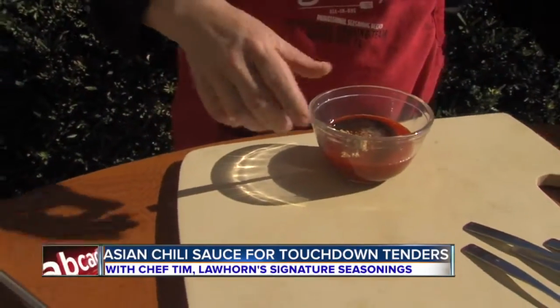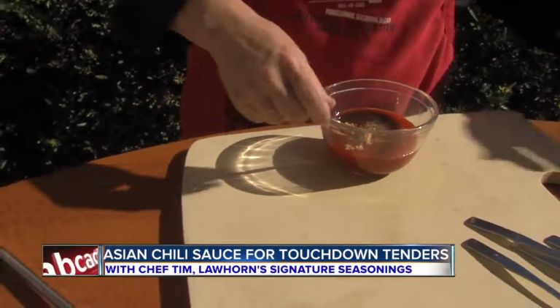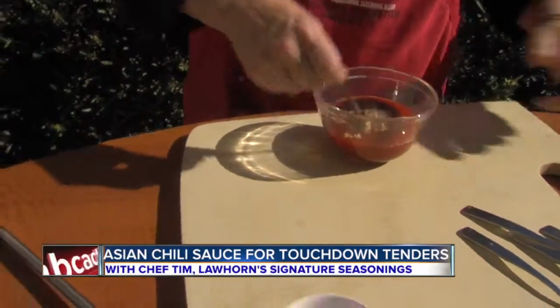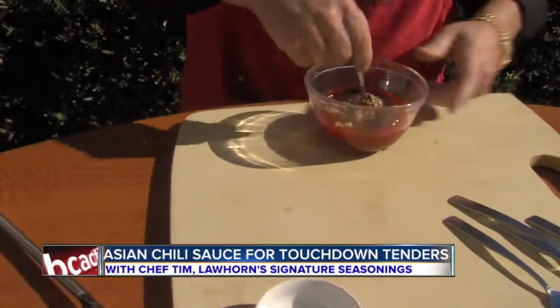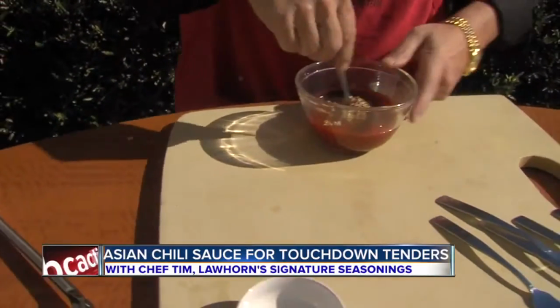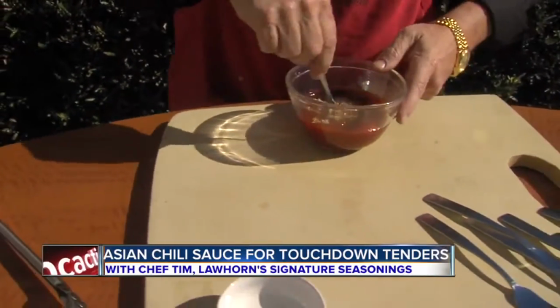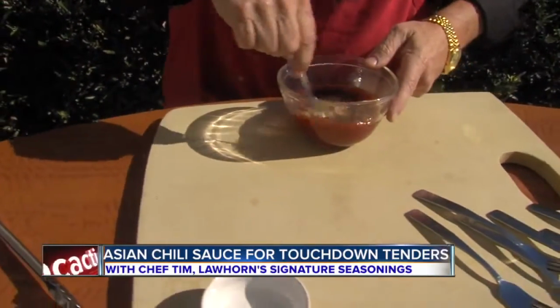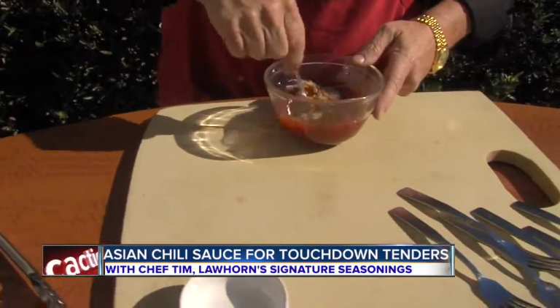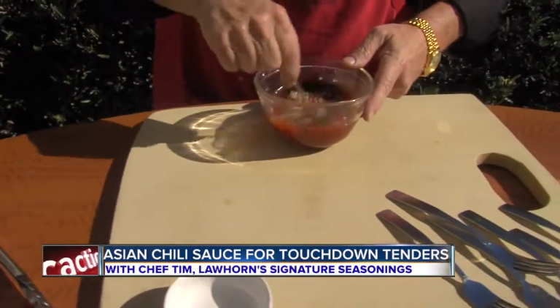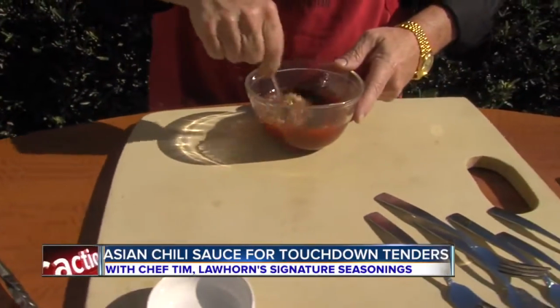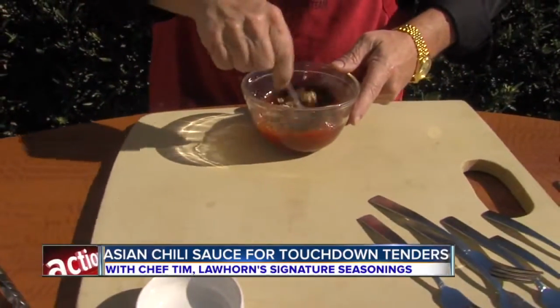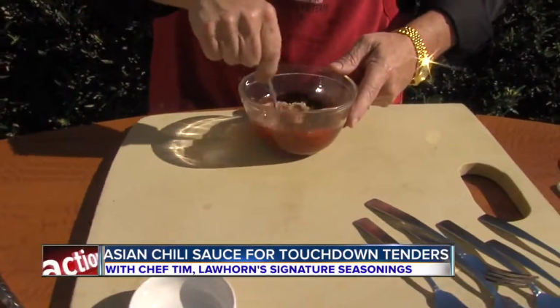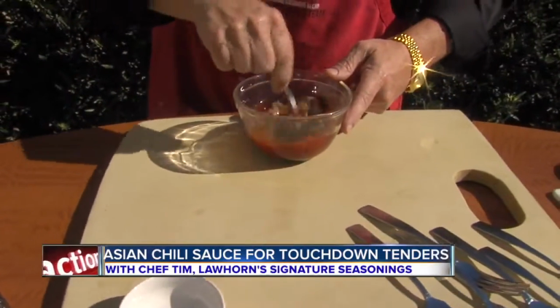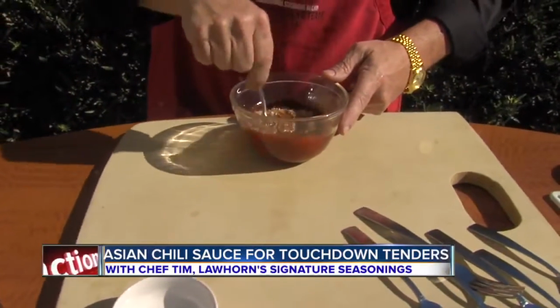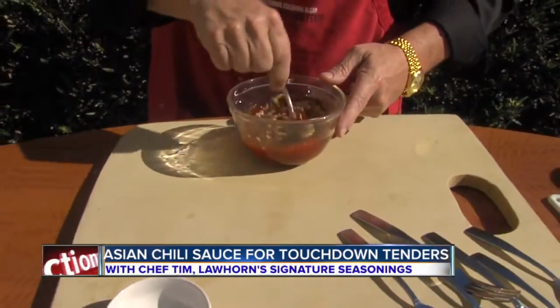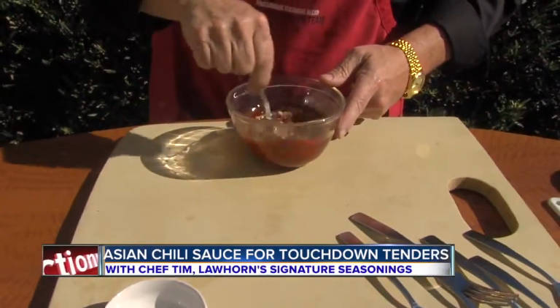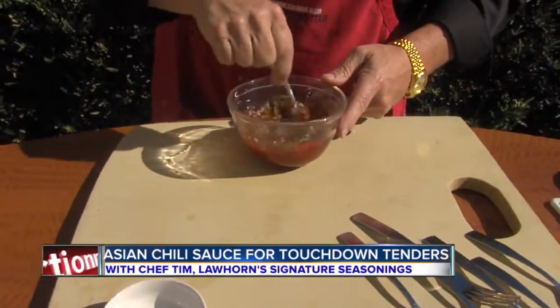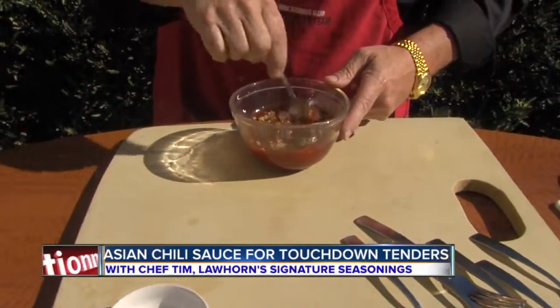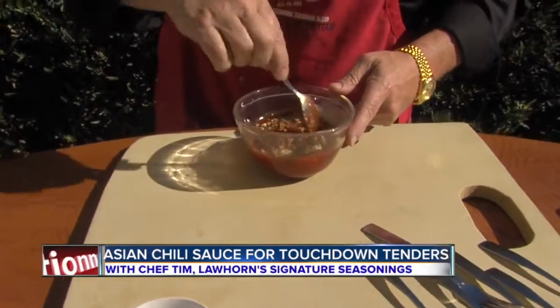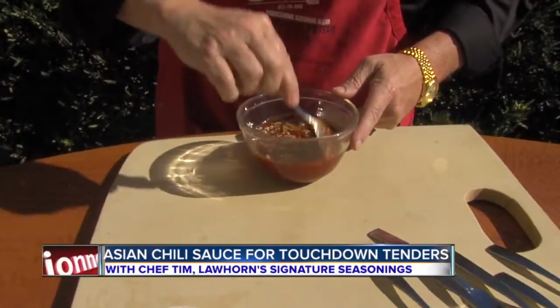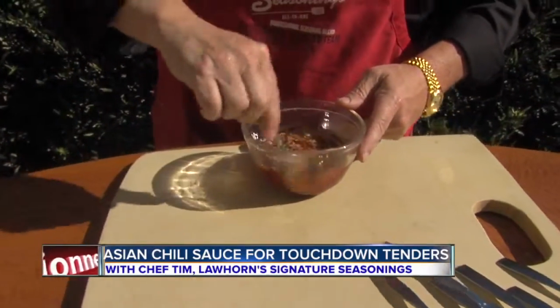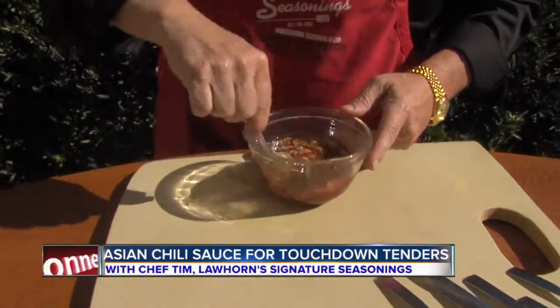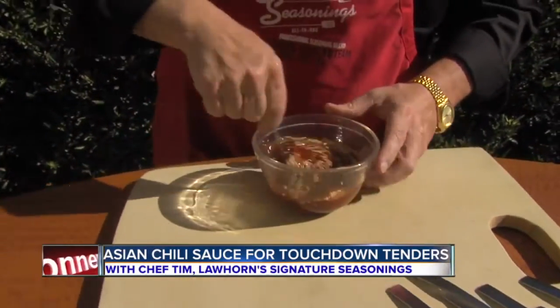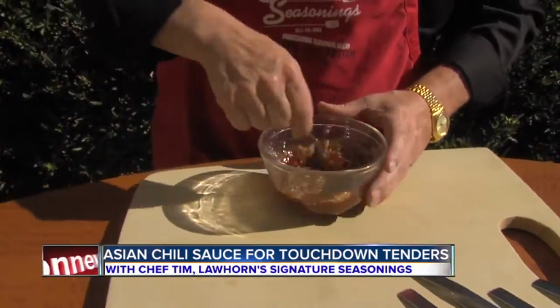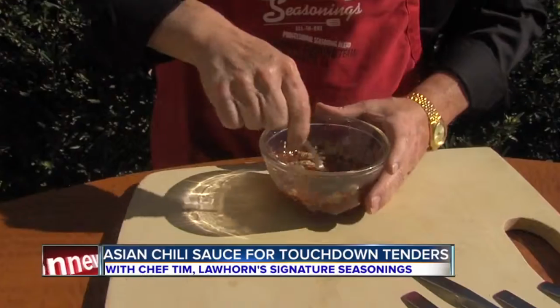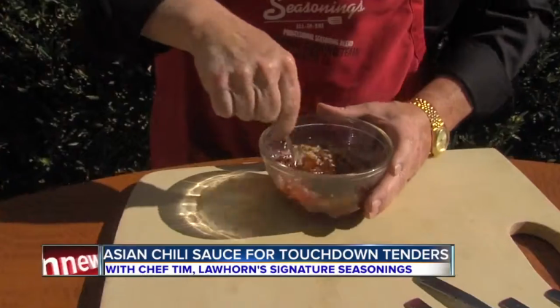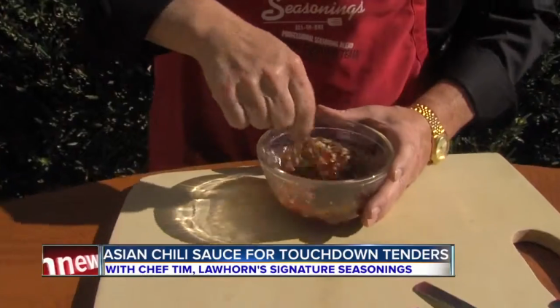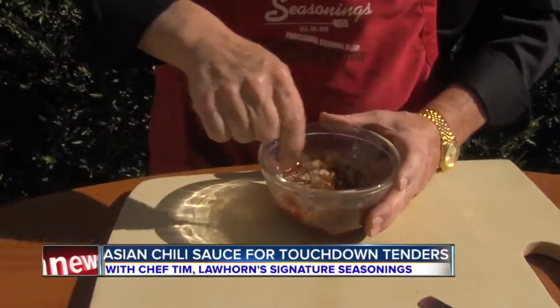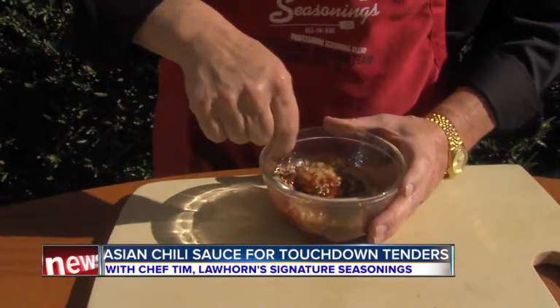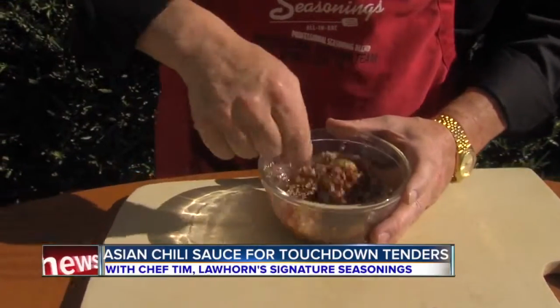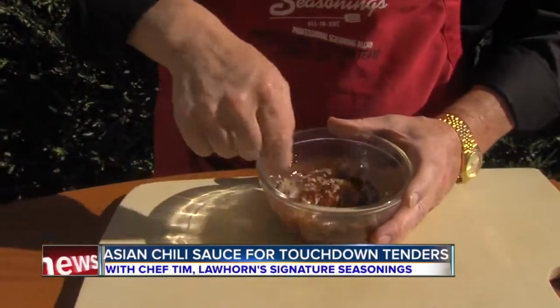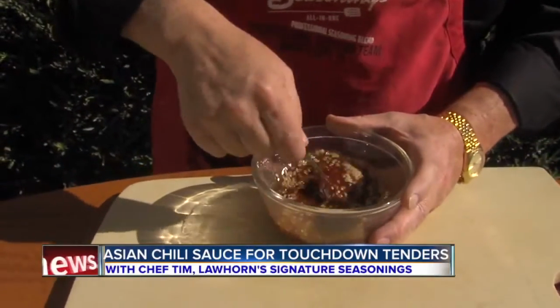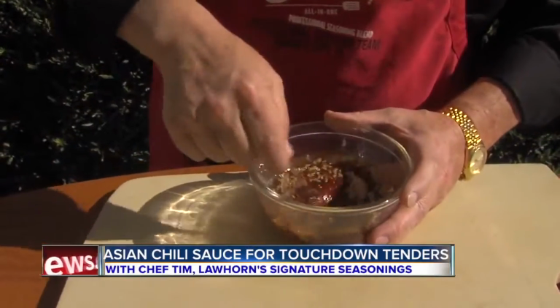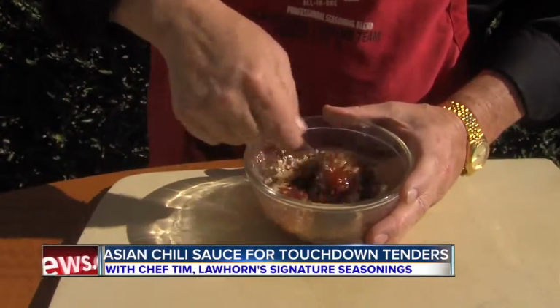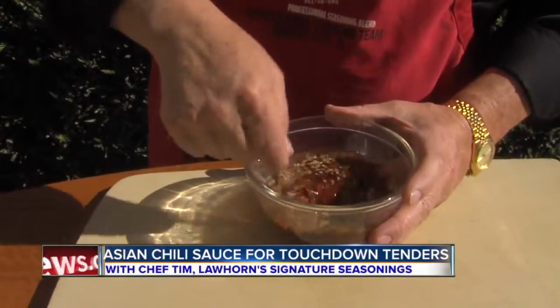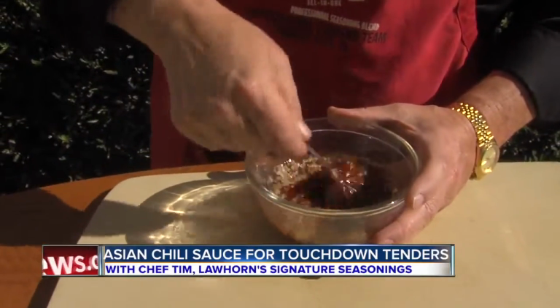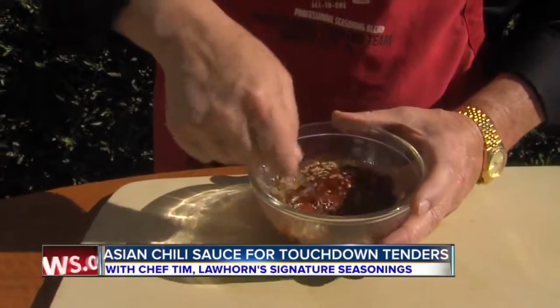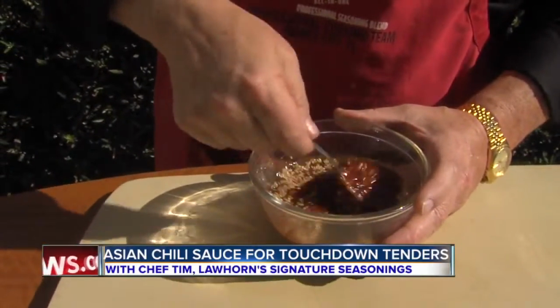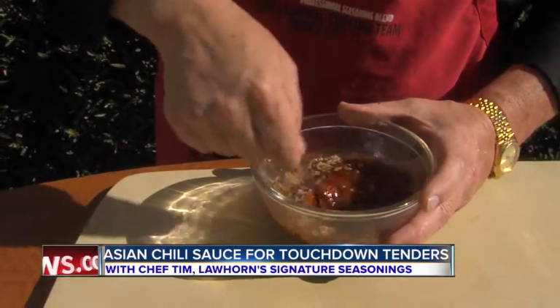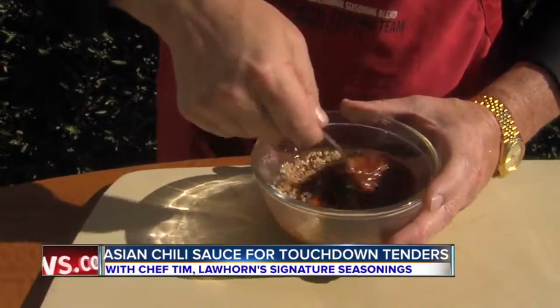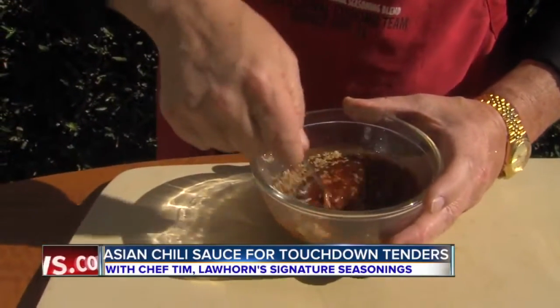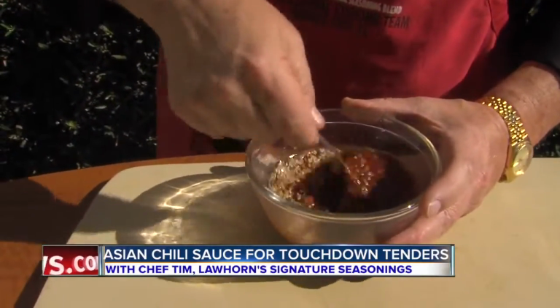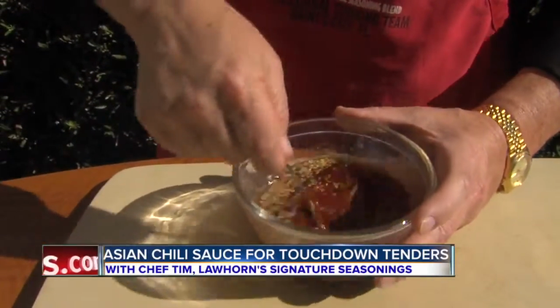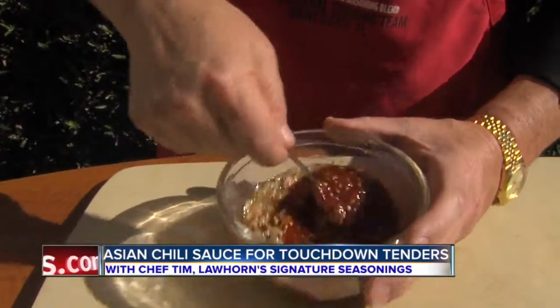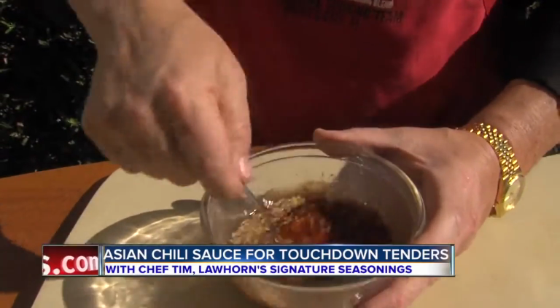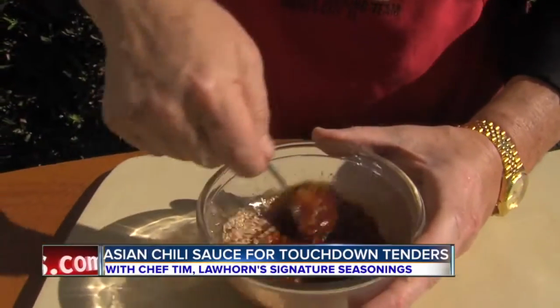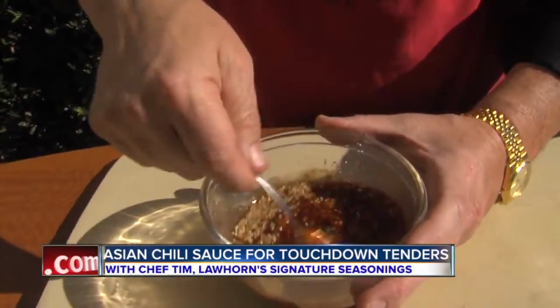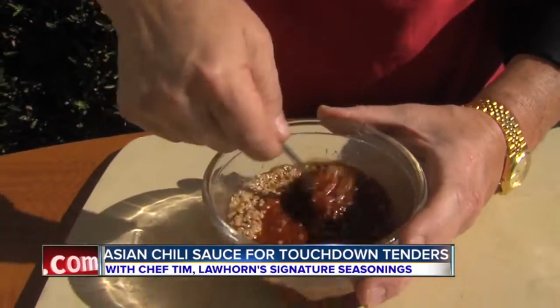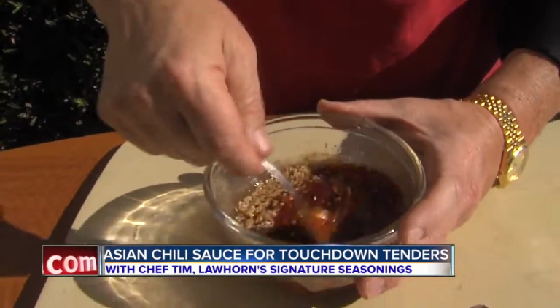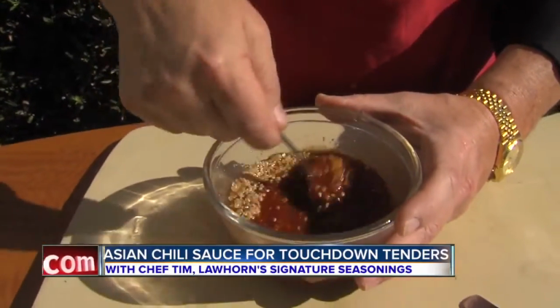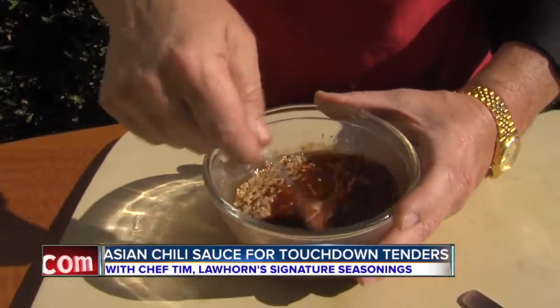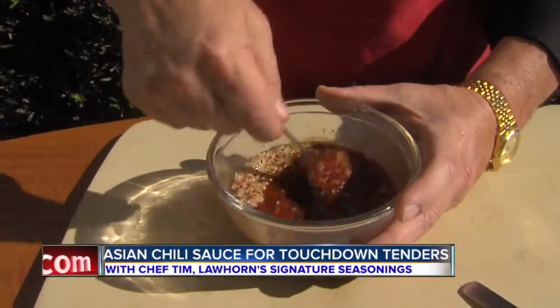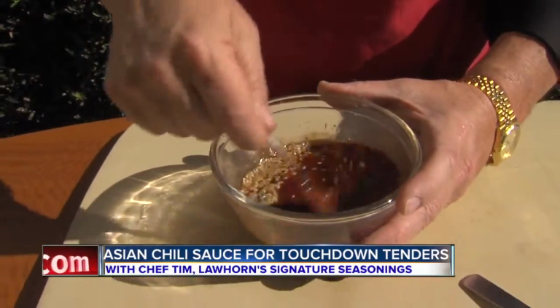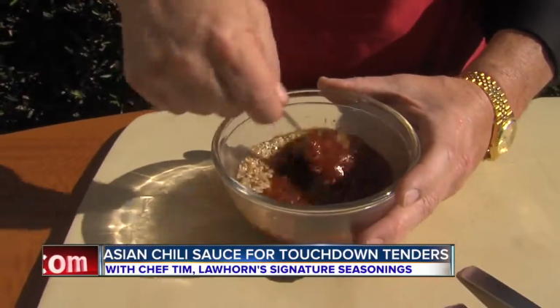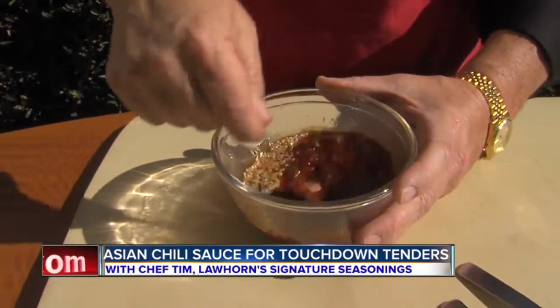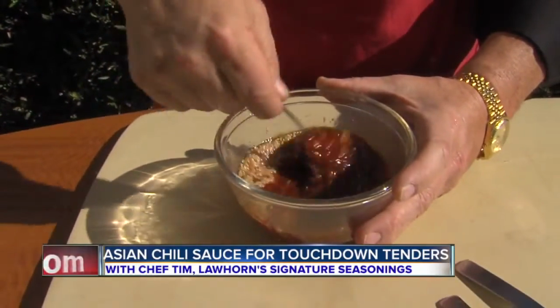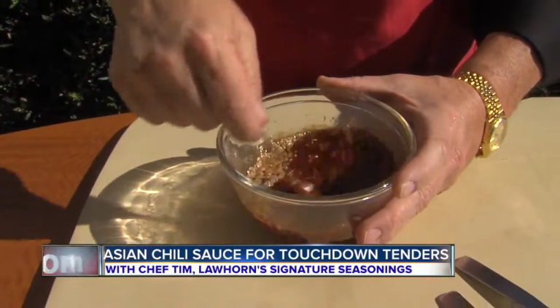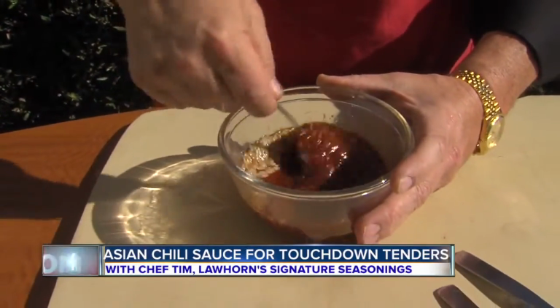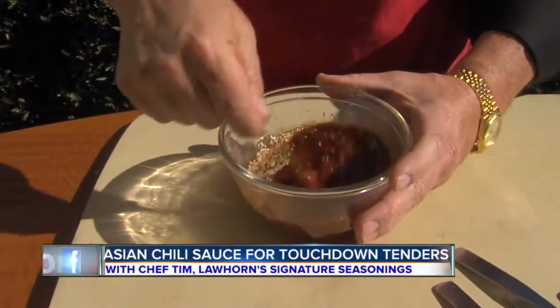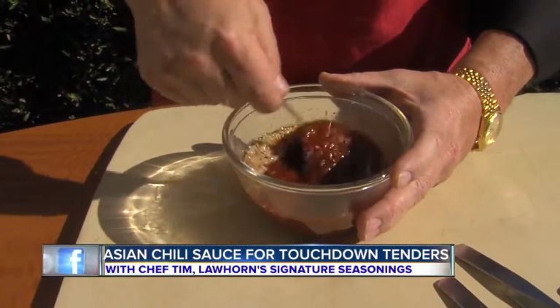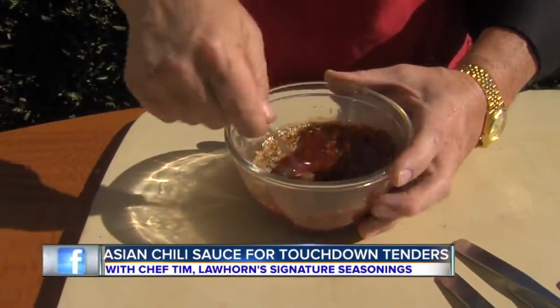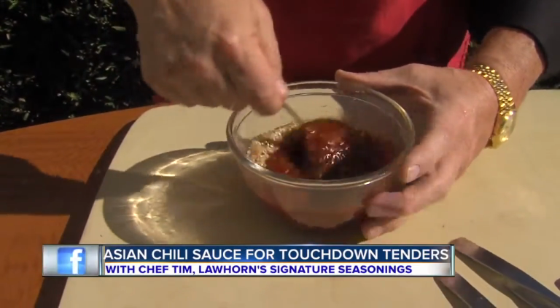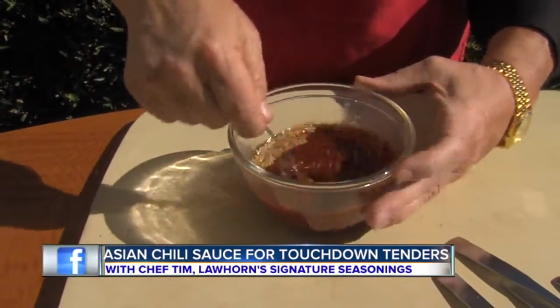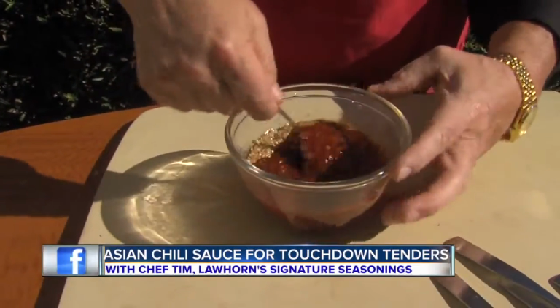Bam! You're done. We're going to mix this up and it's ready to brush on. It's really that simple, and I tell you, it is really, really good.